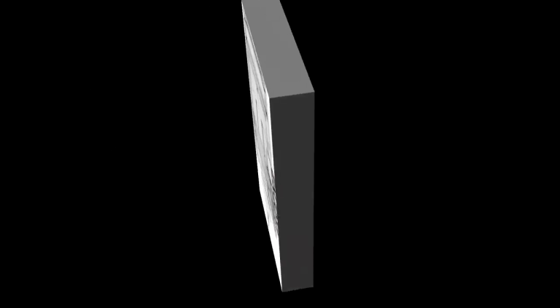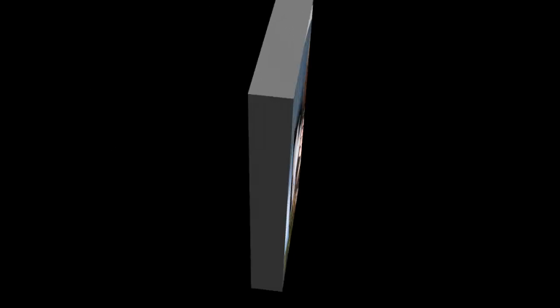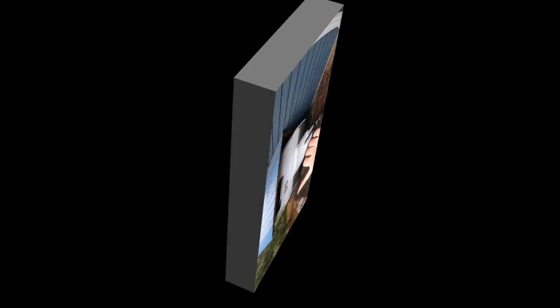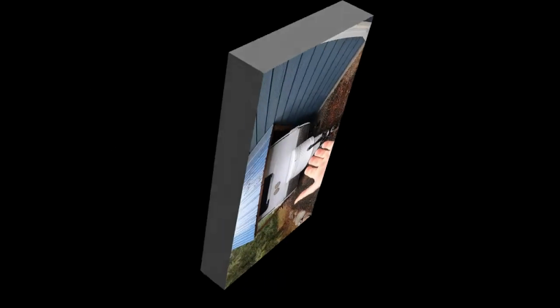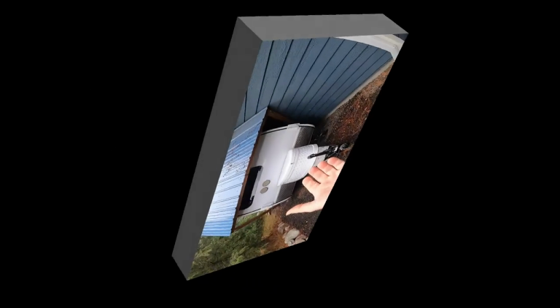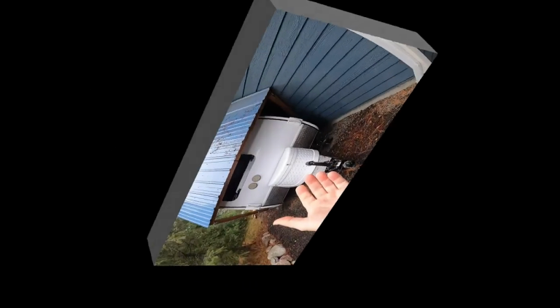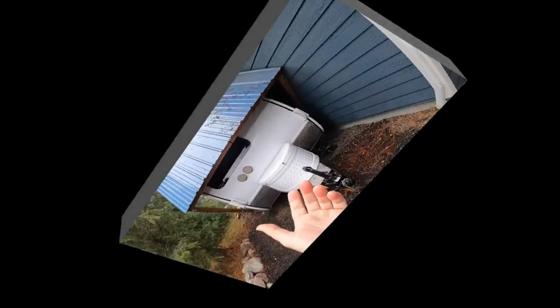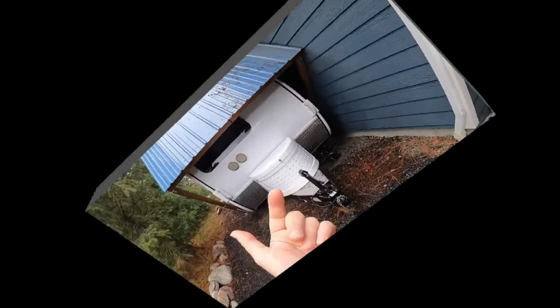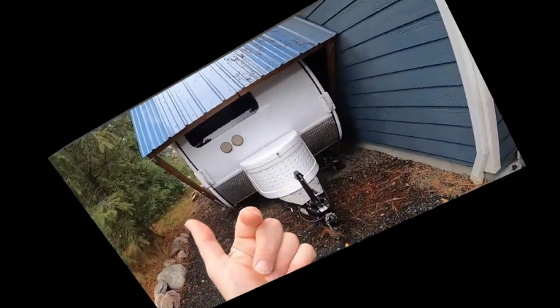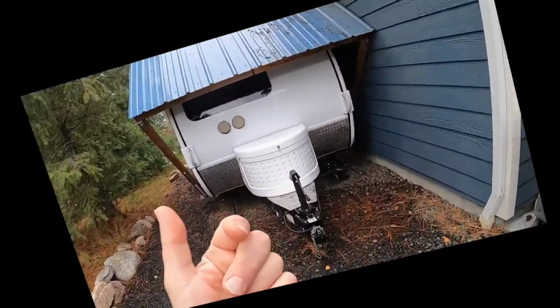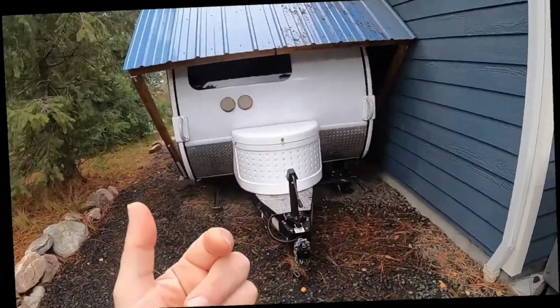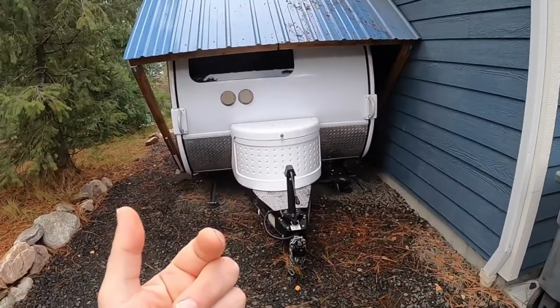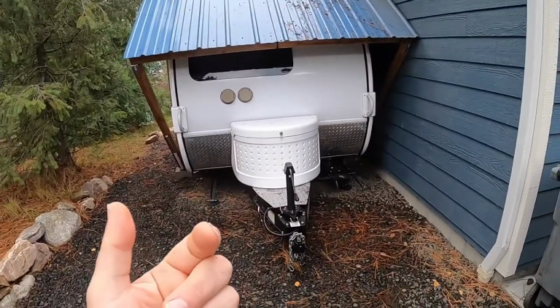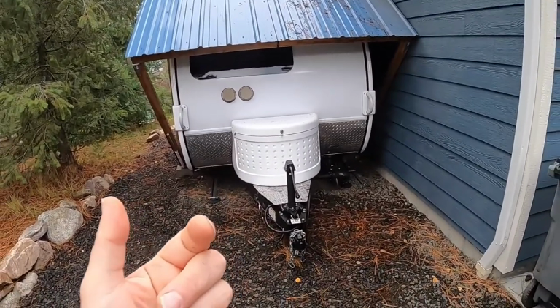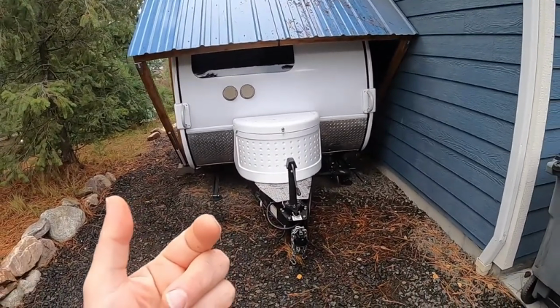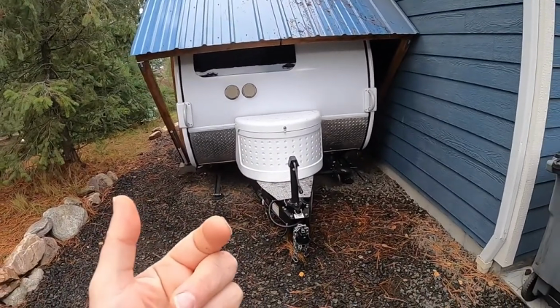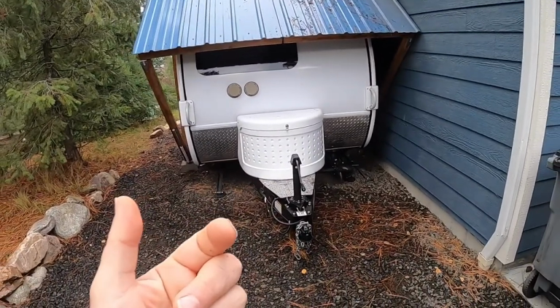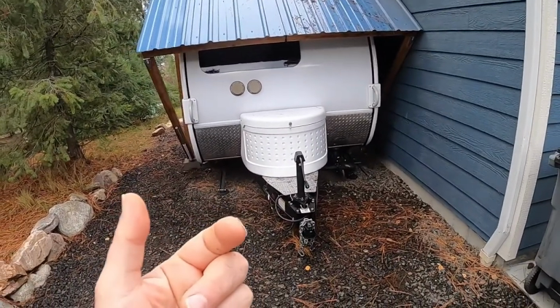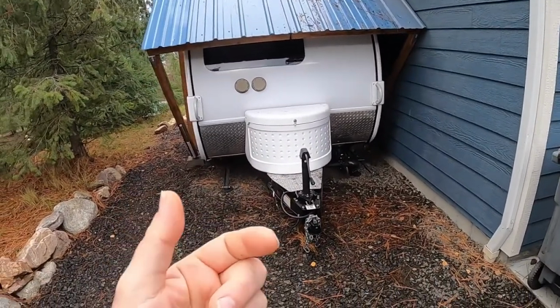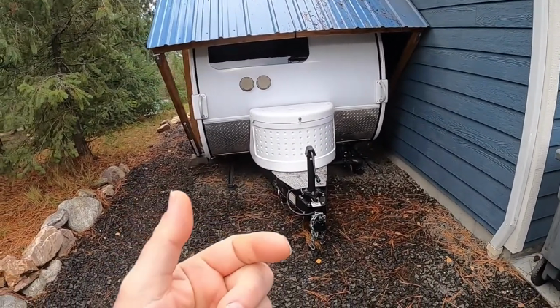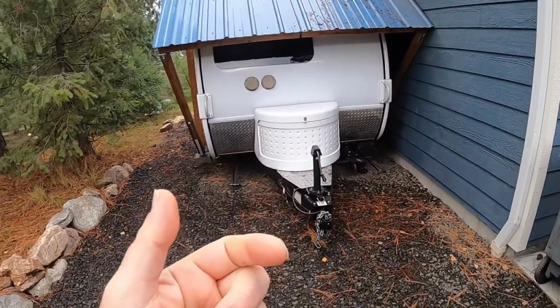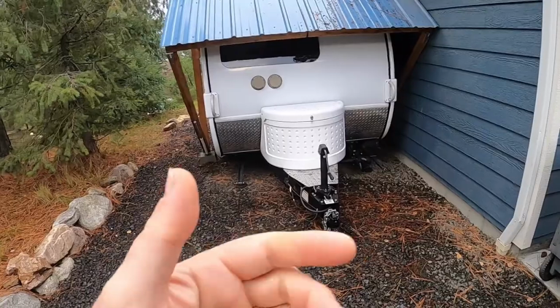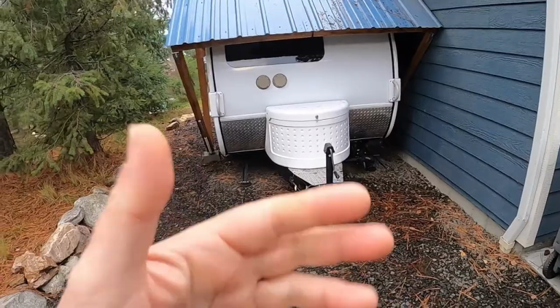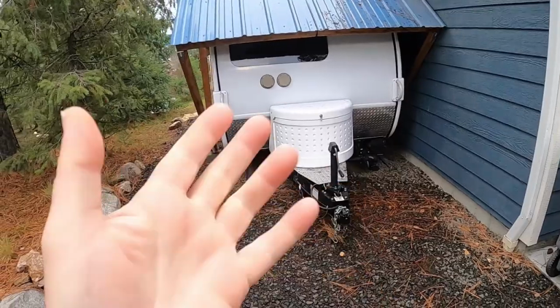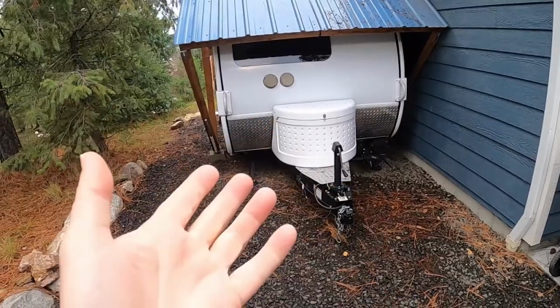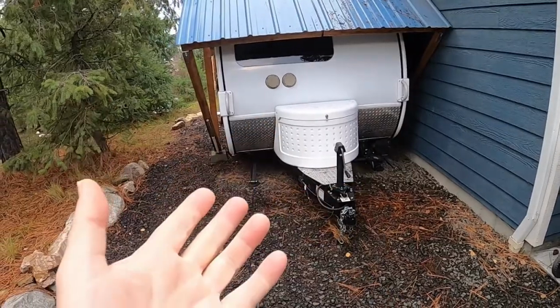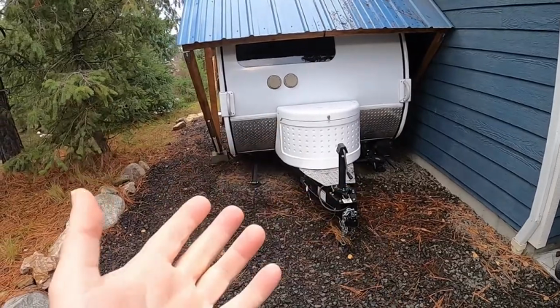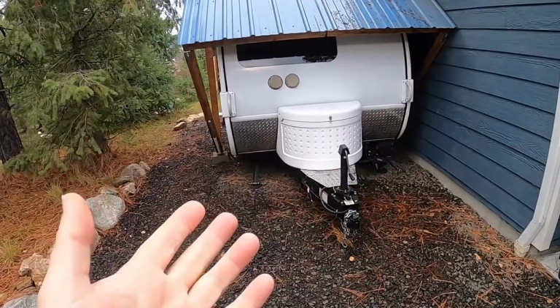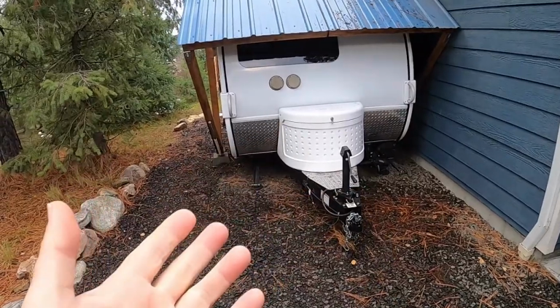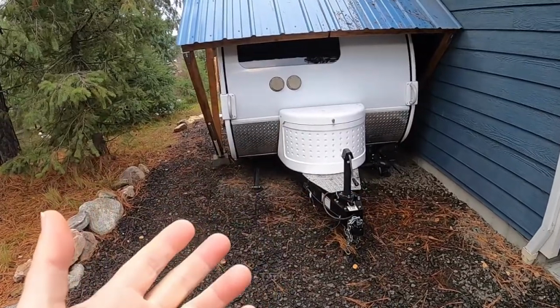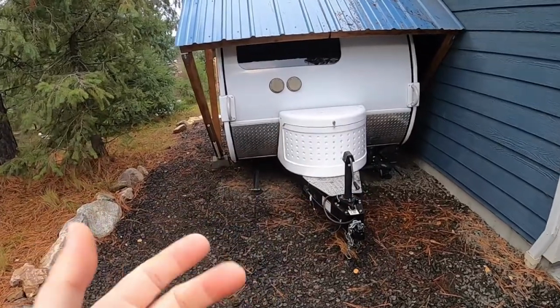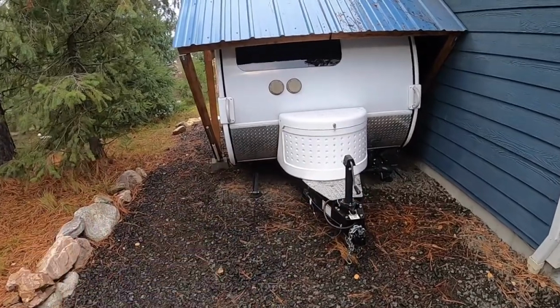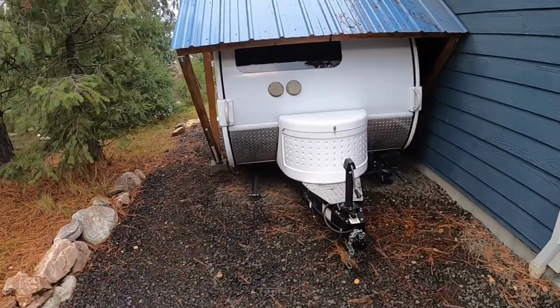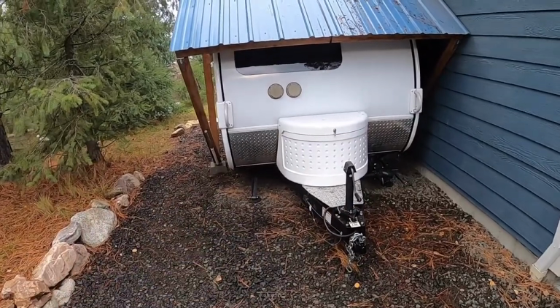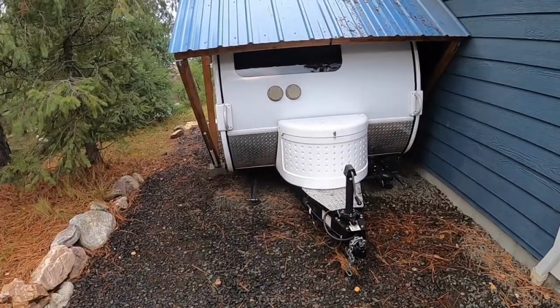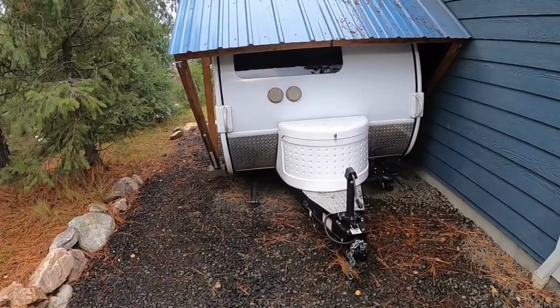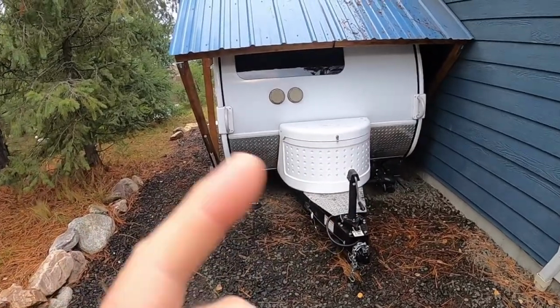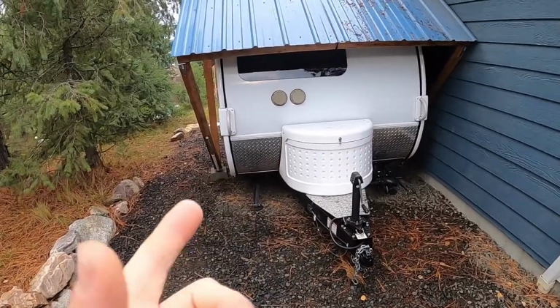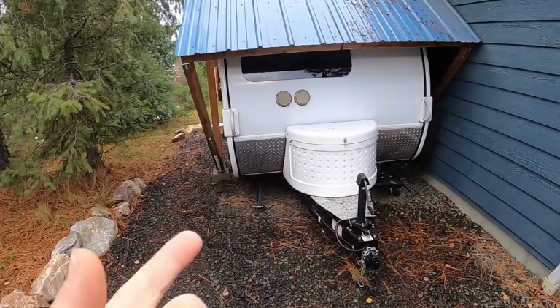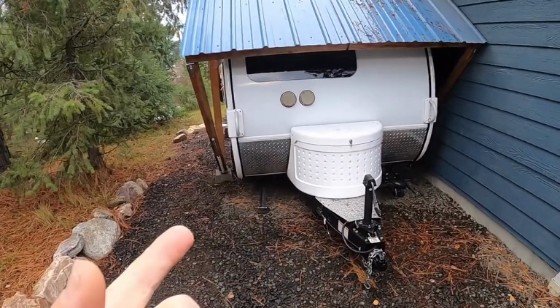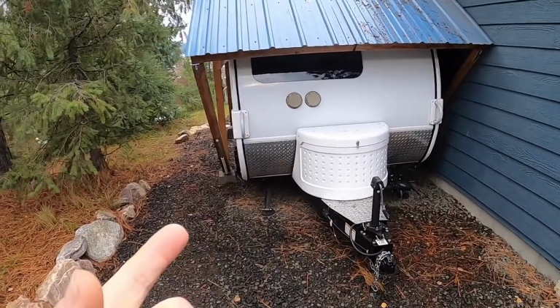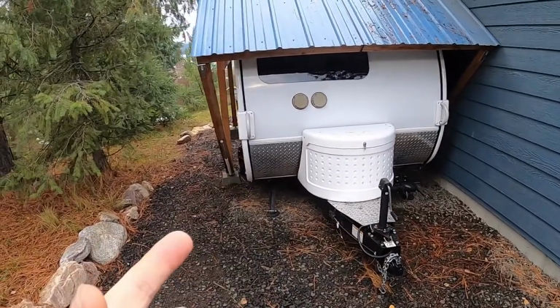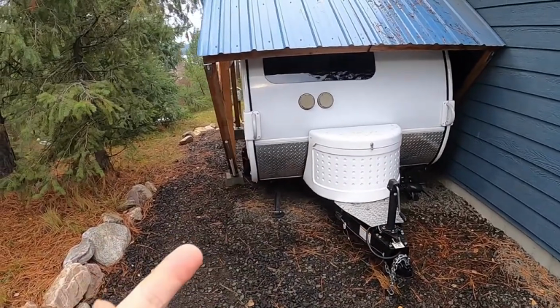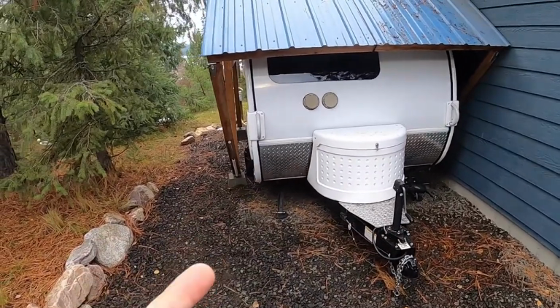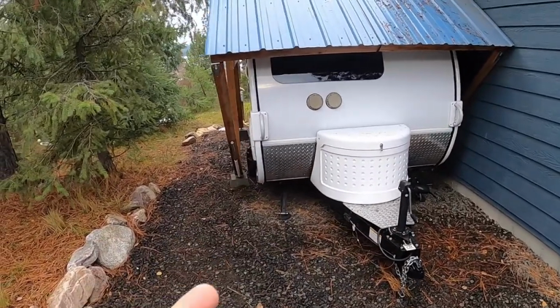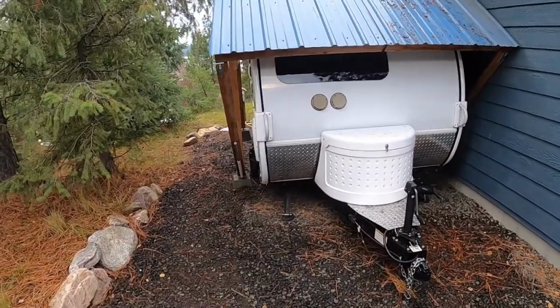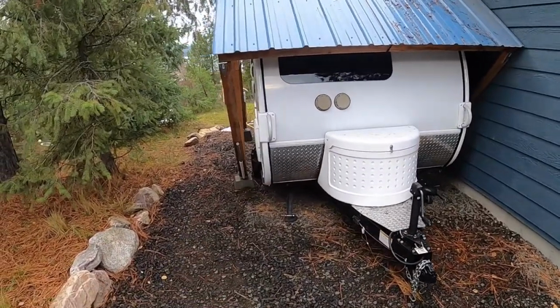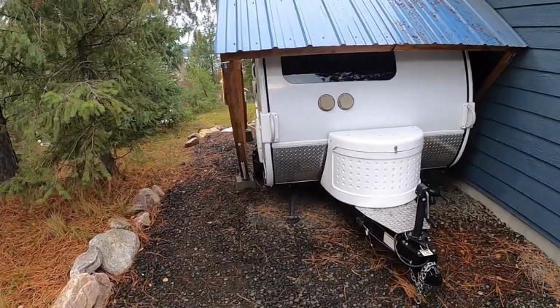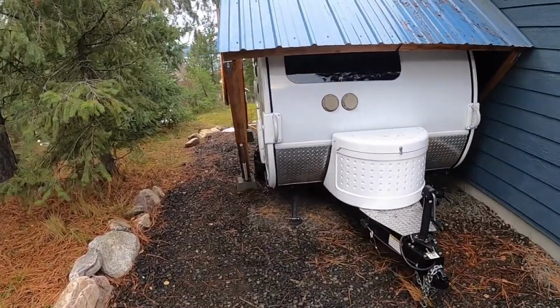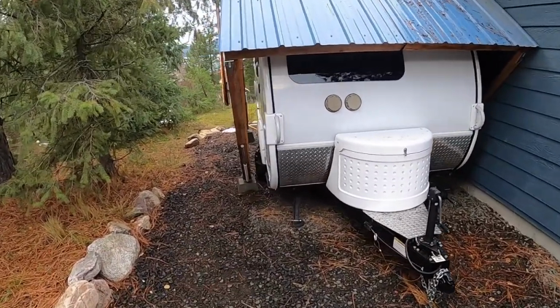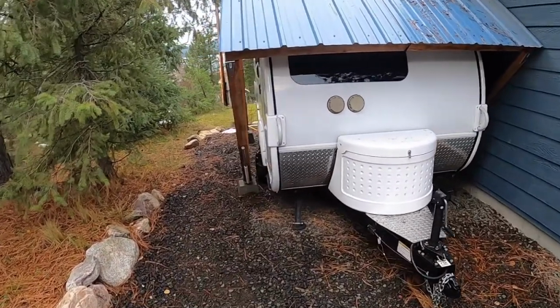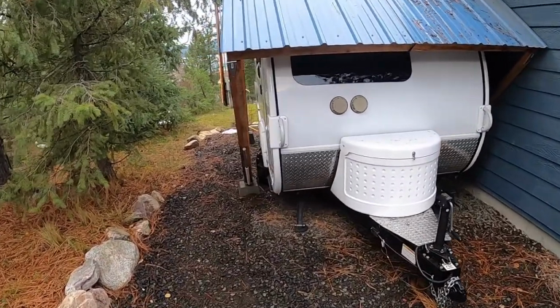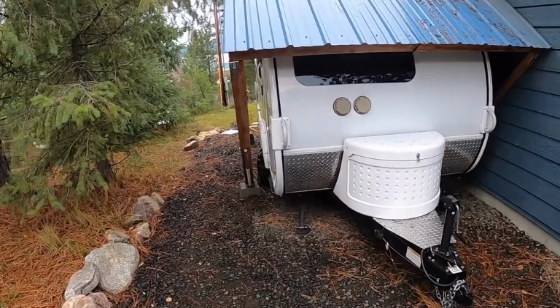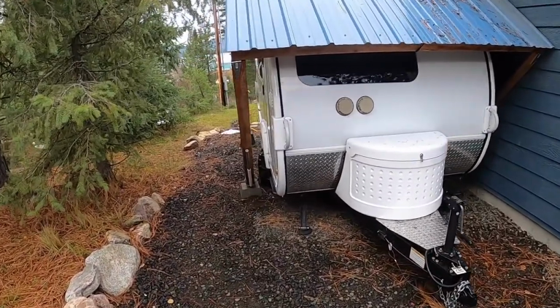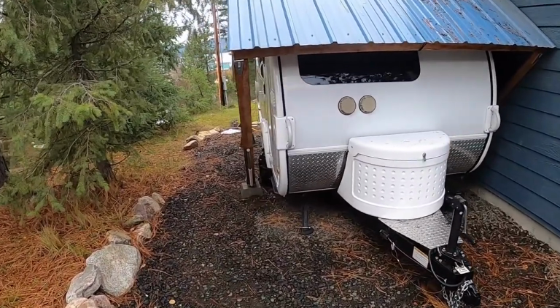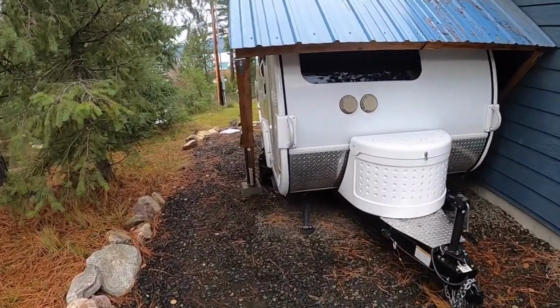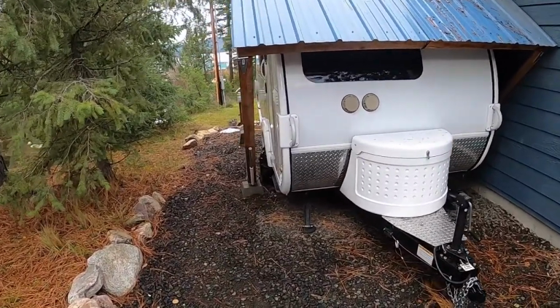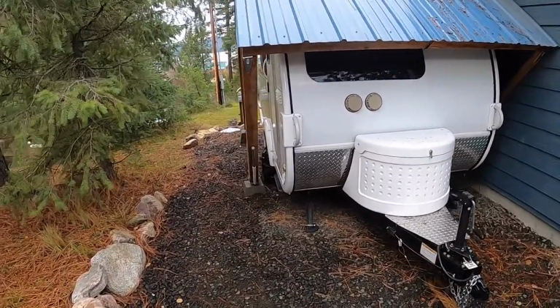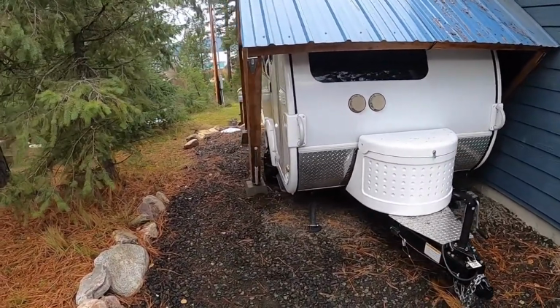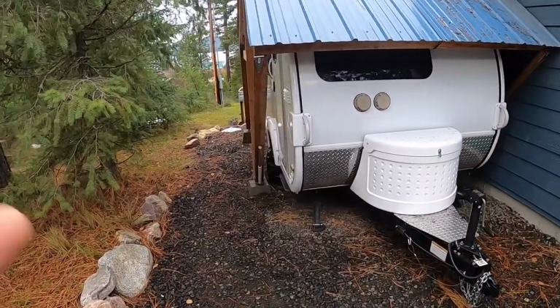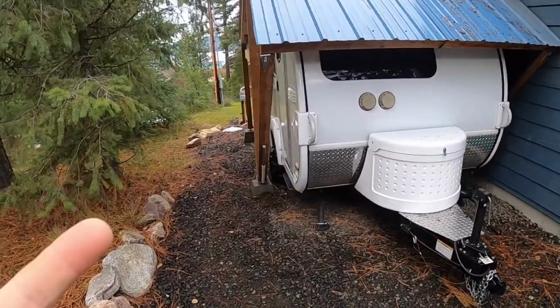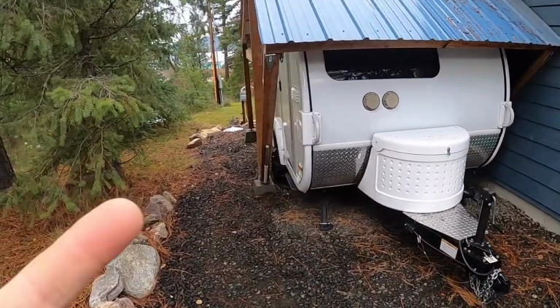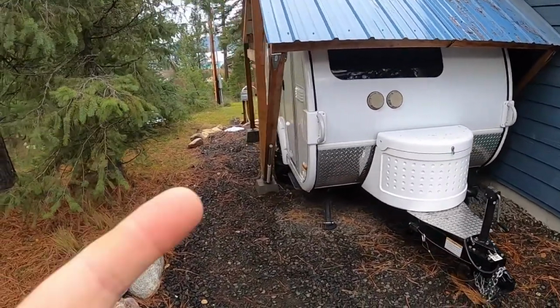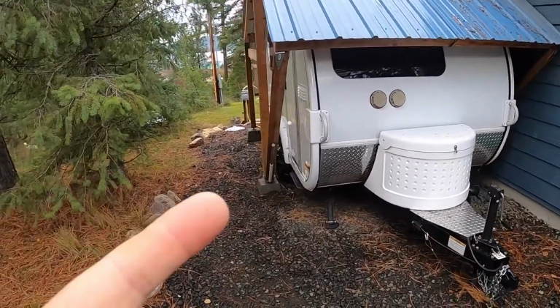Hello Tappers, my name is Mark. Welcome to my home. This is my 2015 TAB Max S trailer.